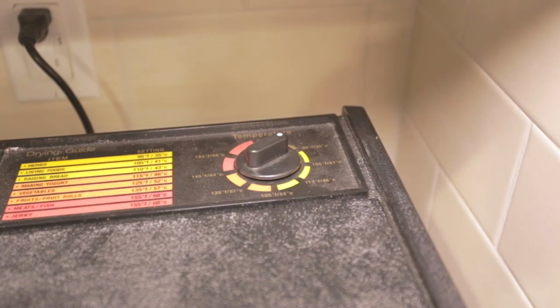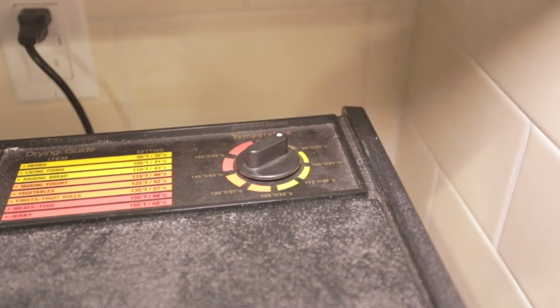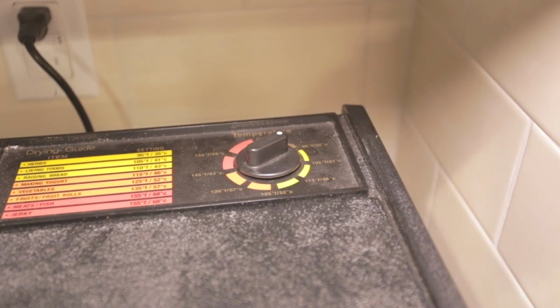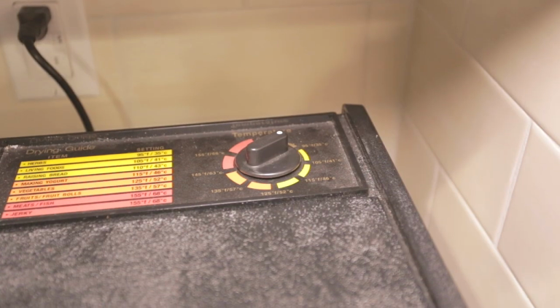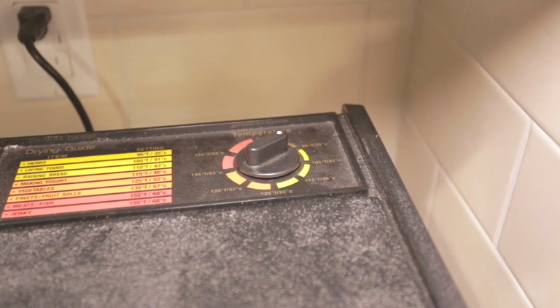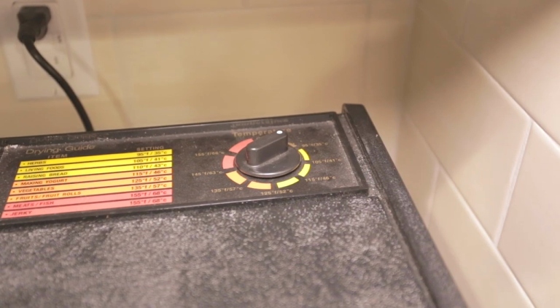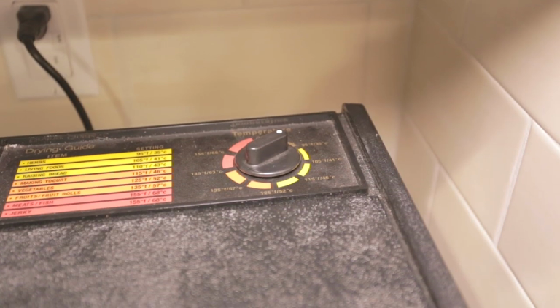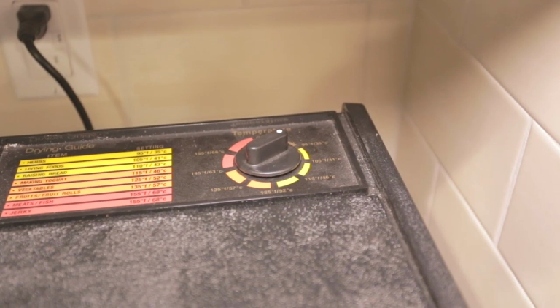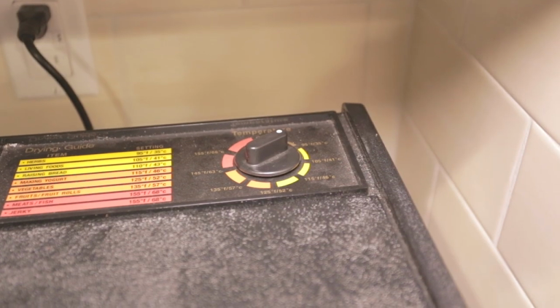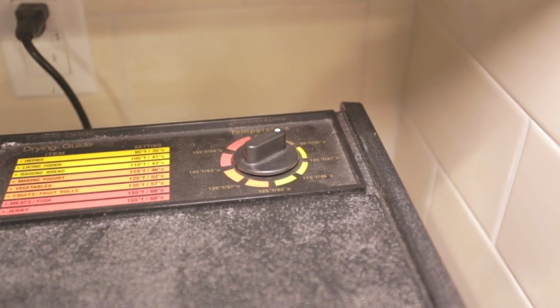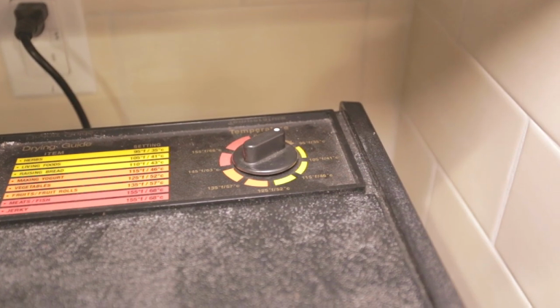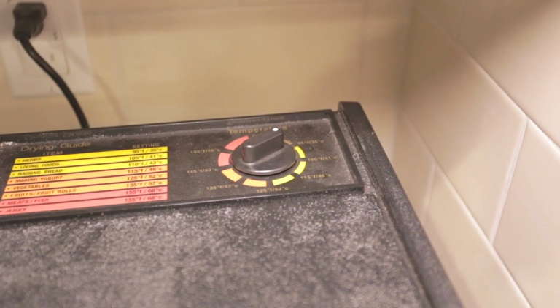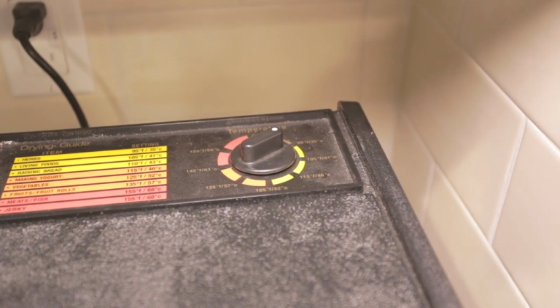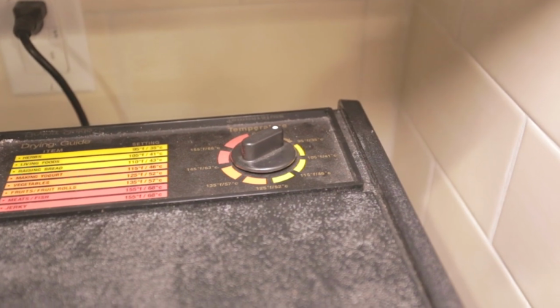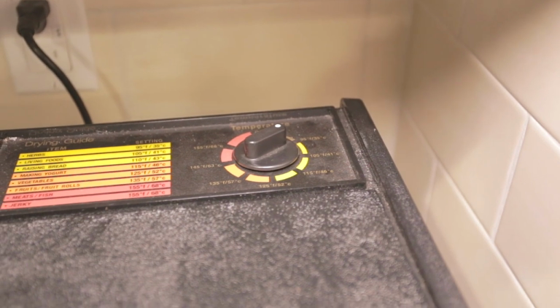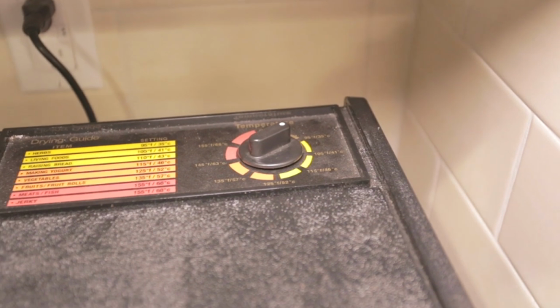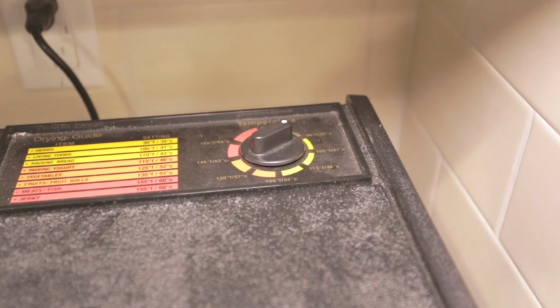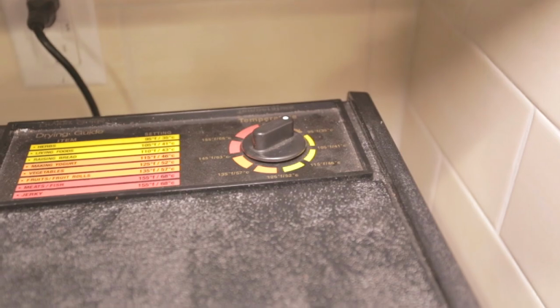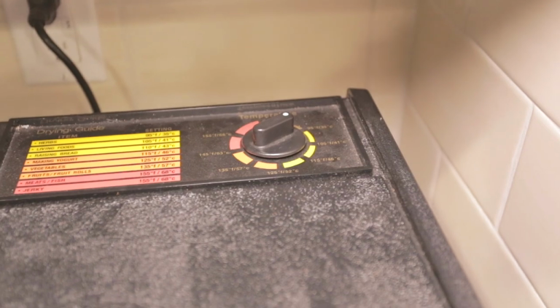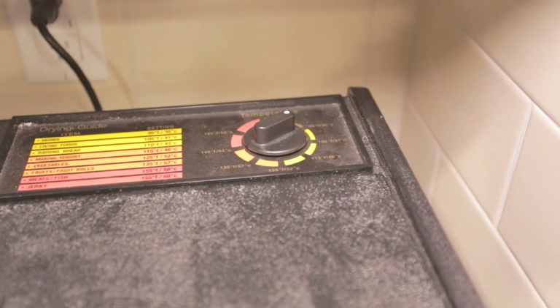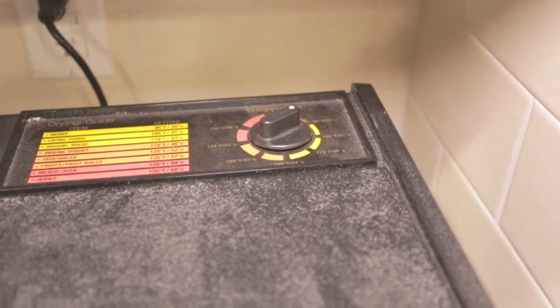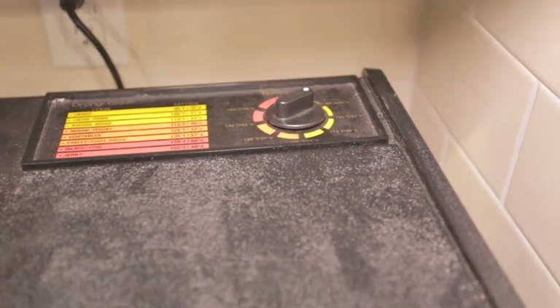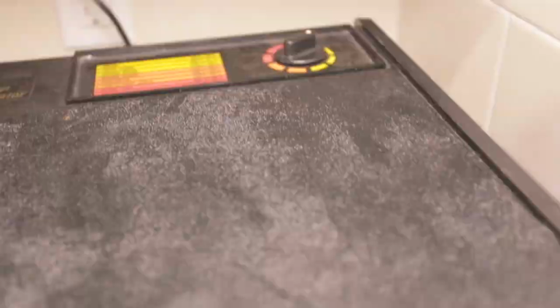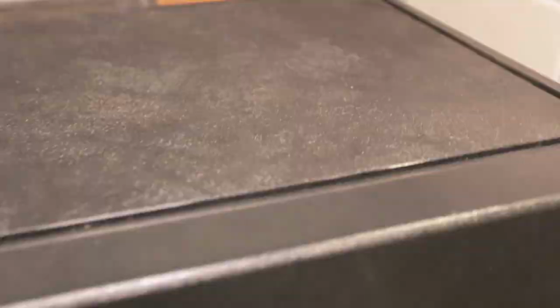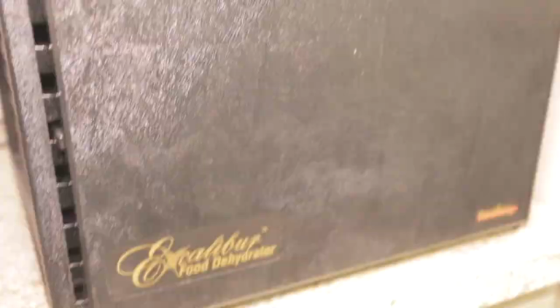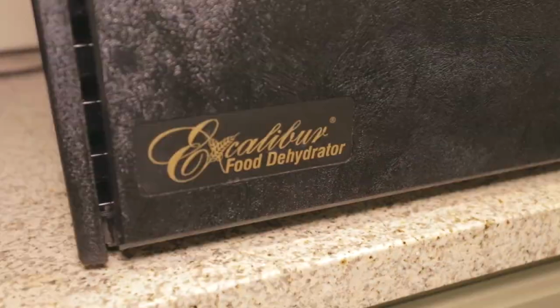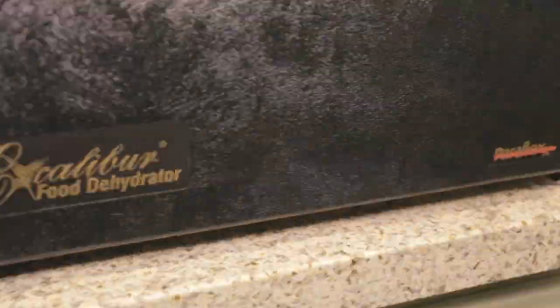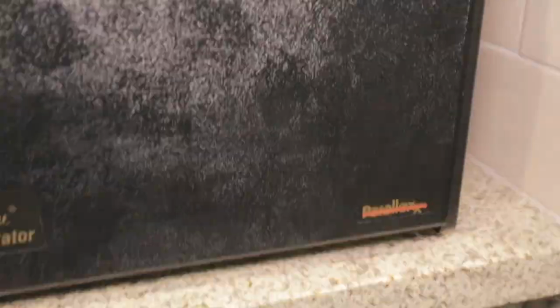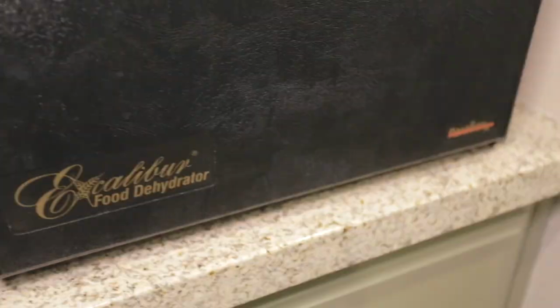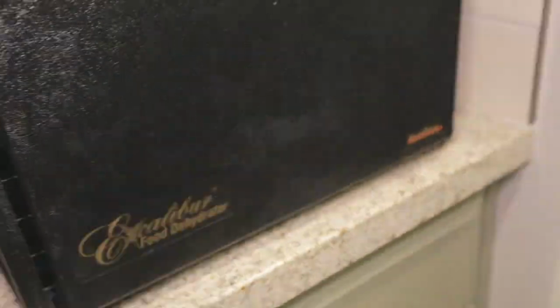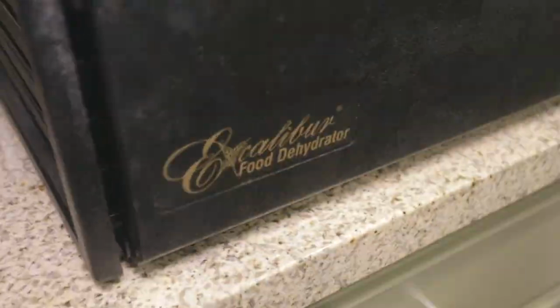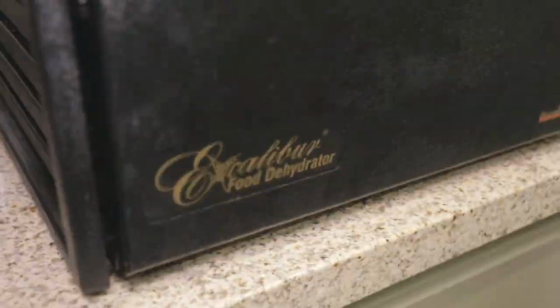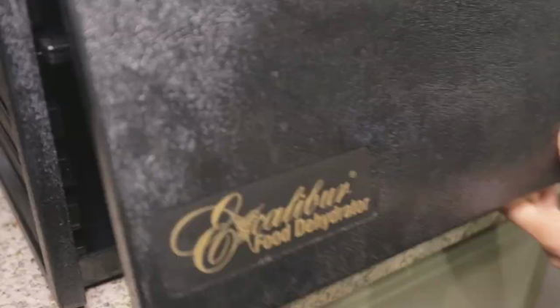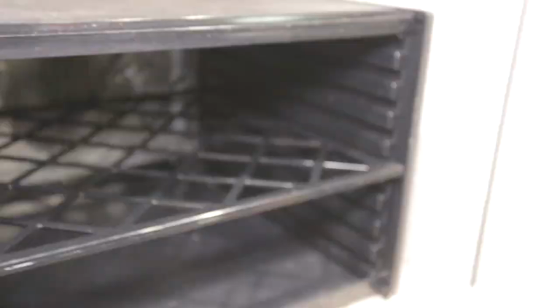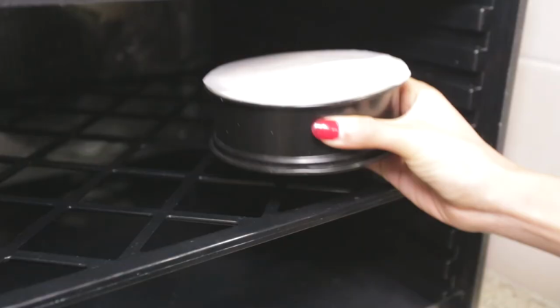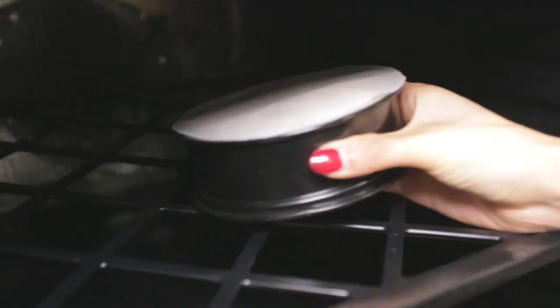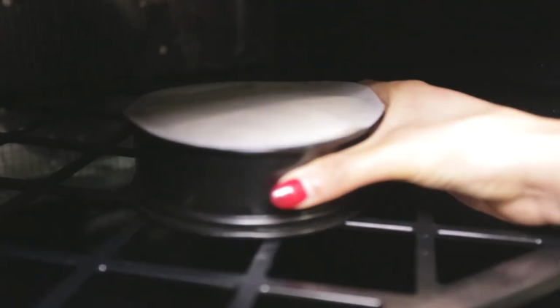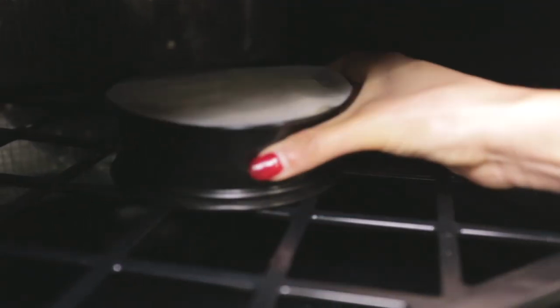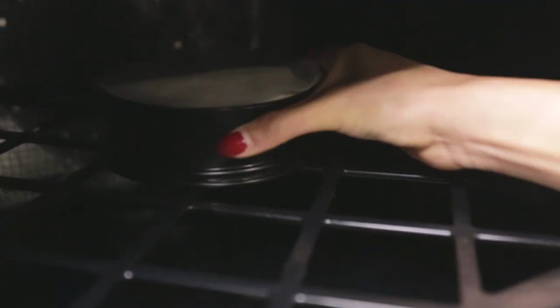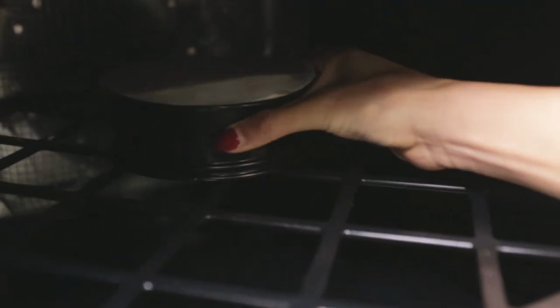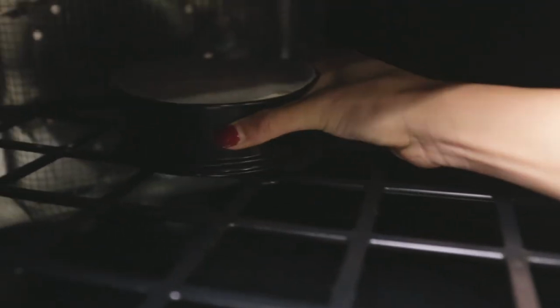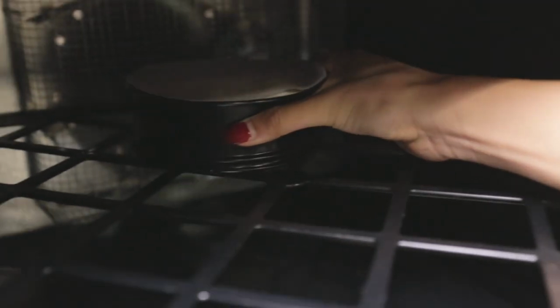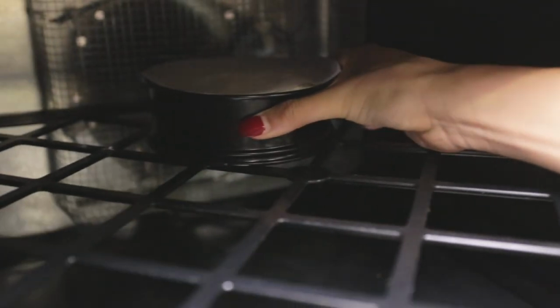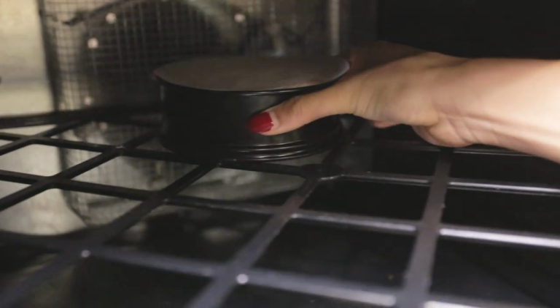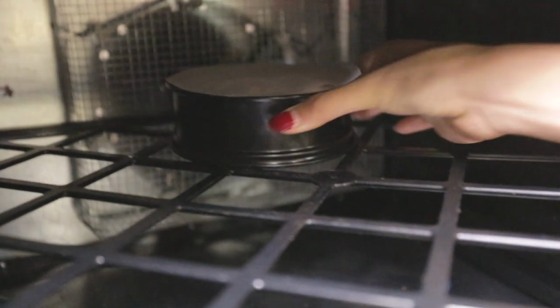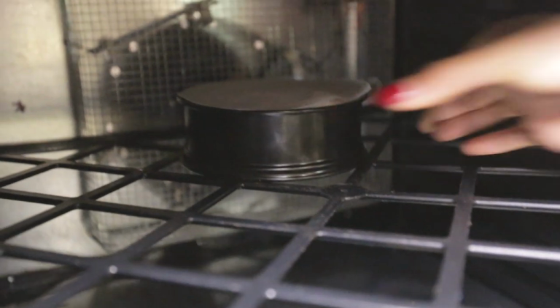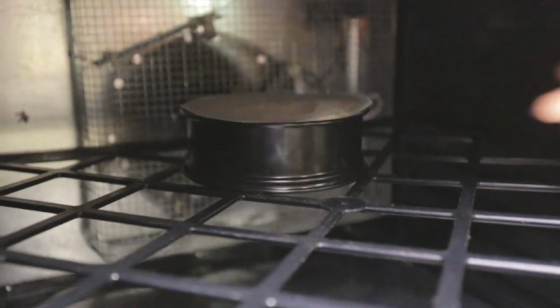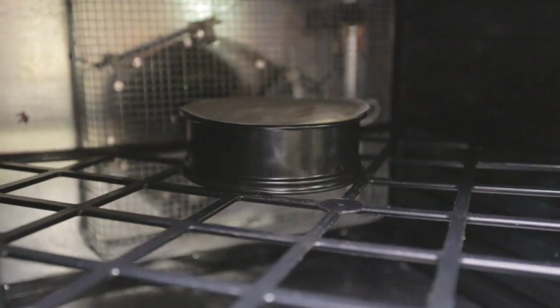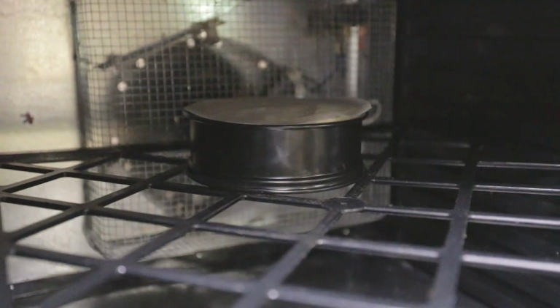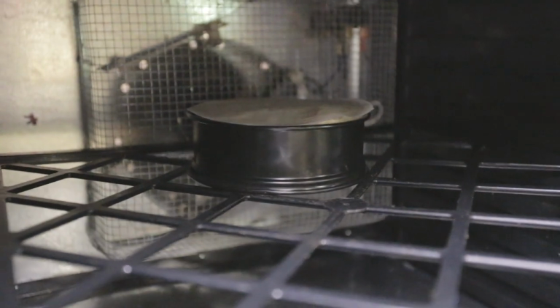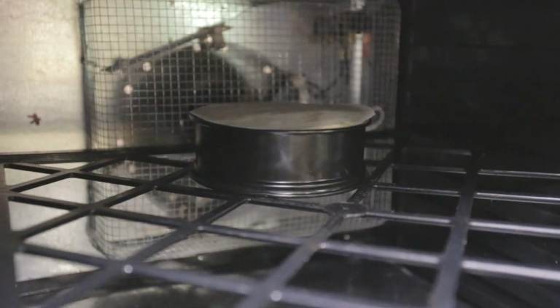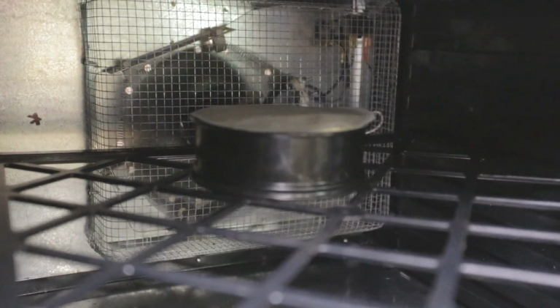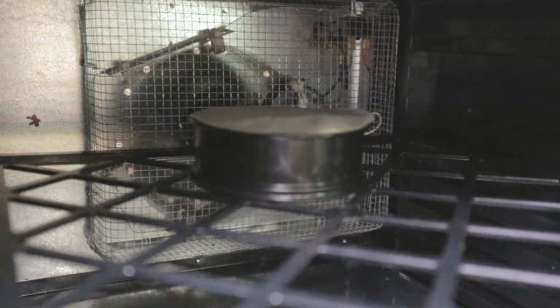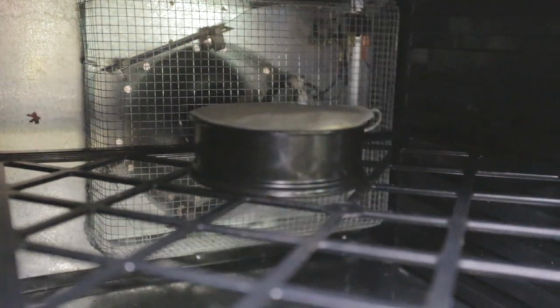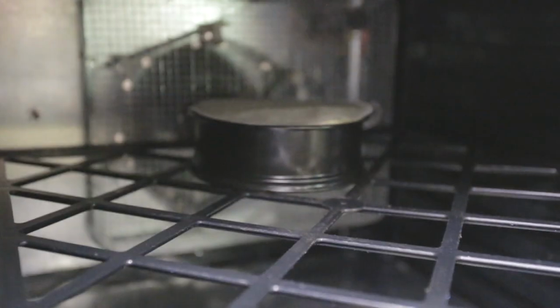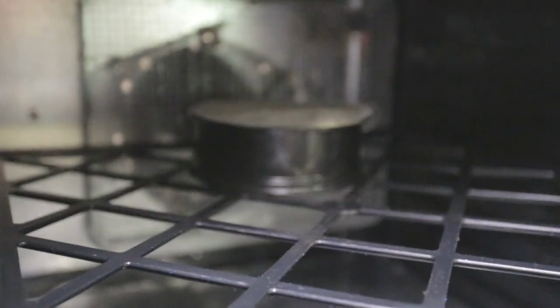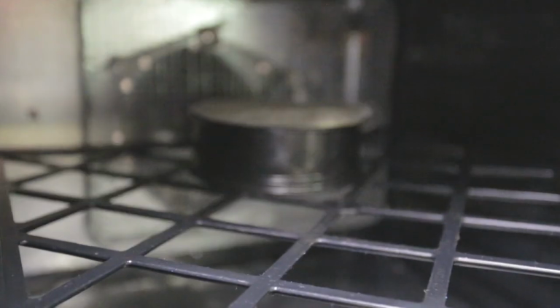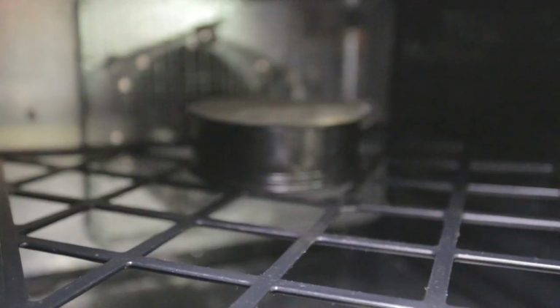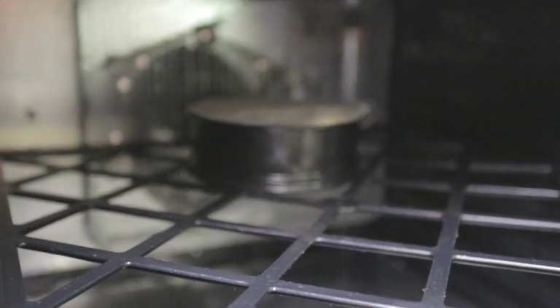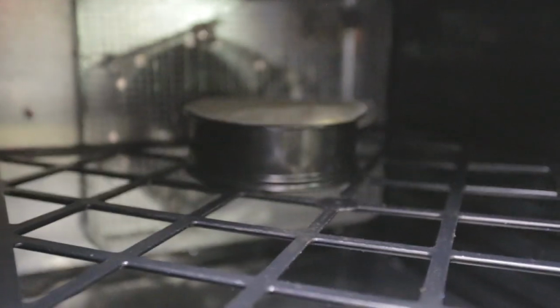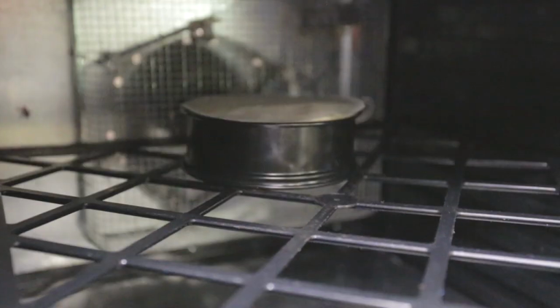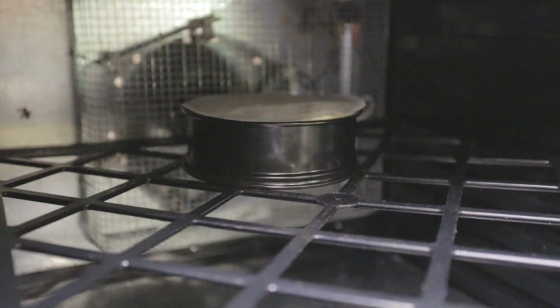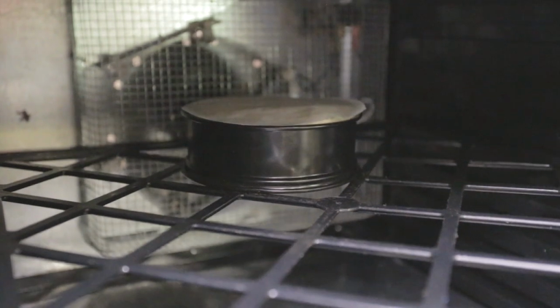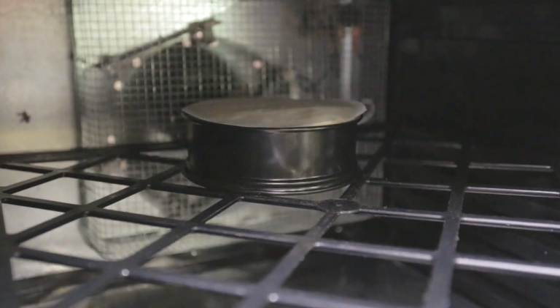Then dehydrate them for 24 hours at 95 degrees Fahrenheit. Then transfer them to the refrigerator for at least 48 hours.